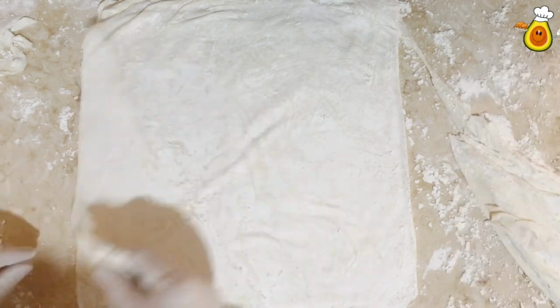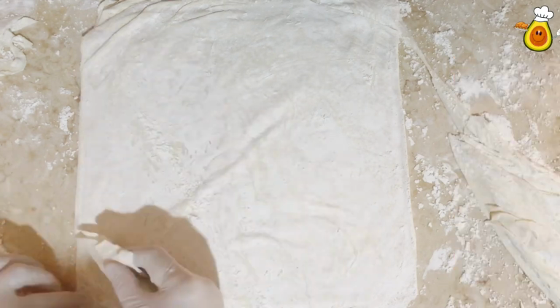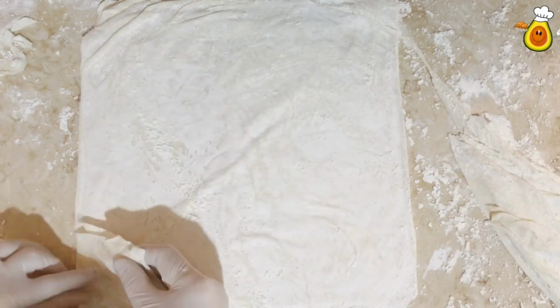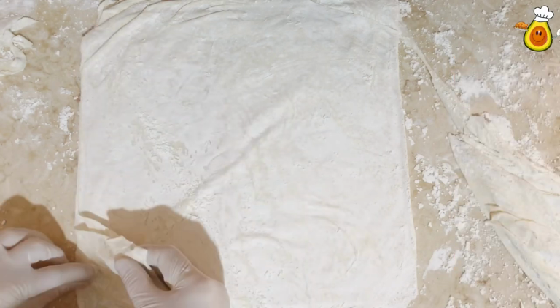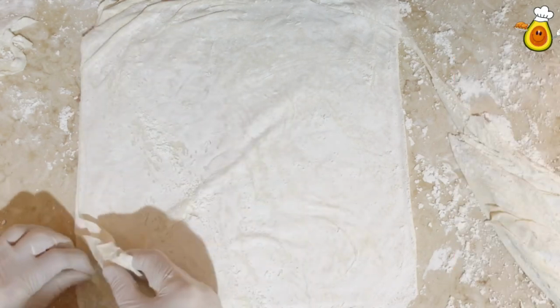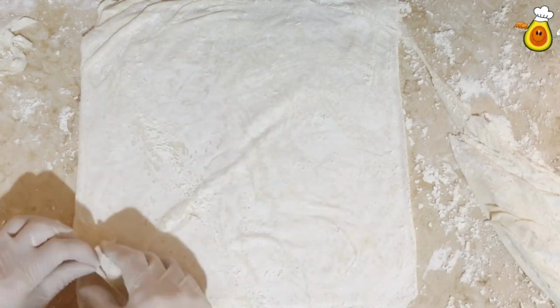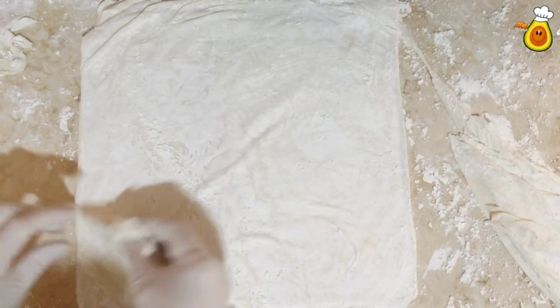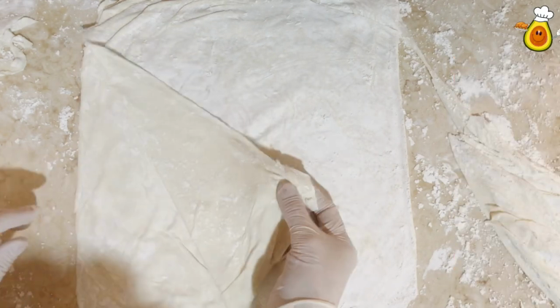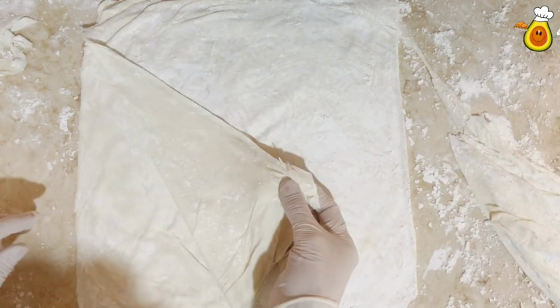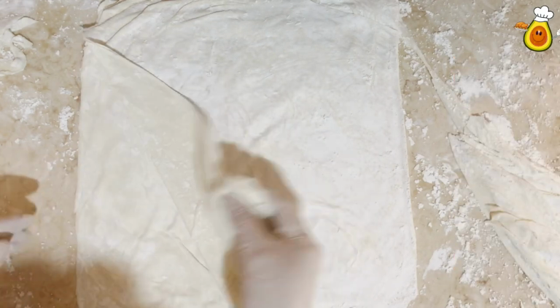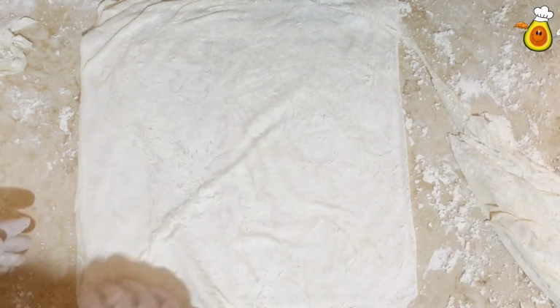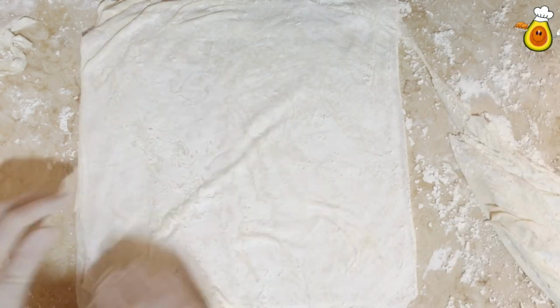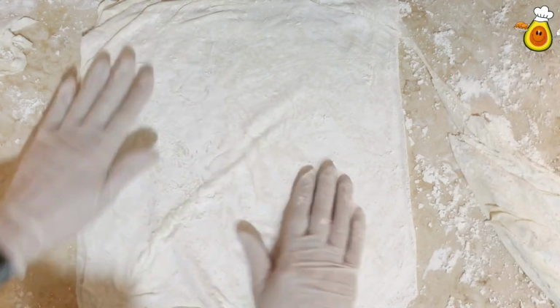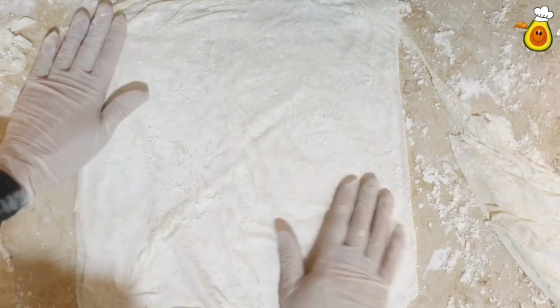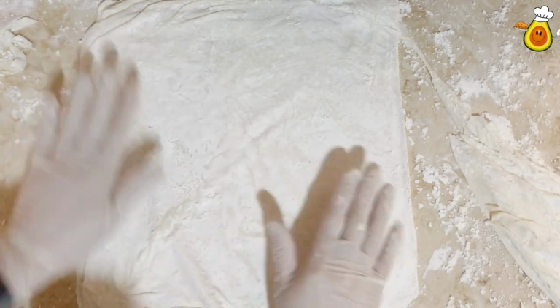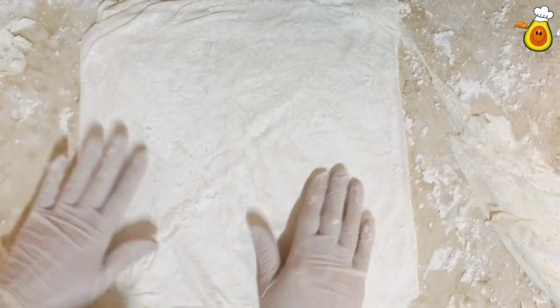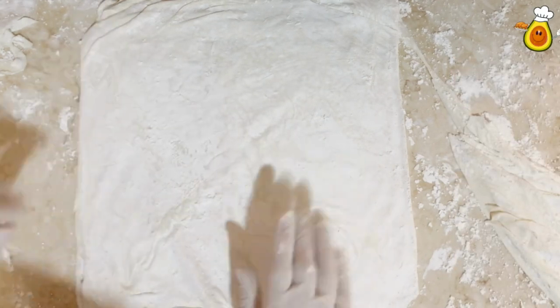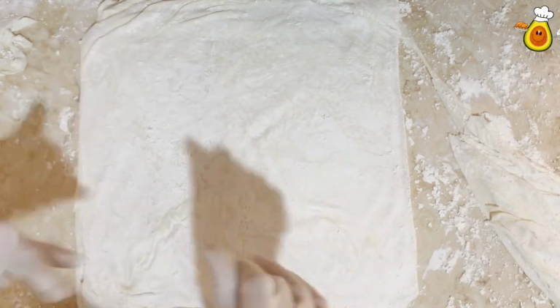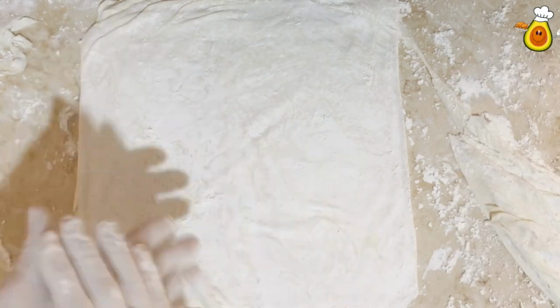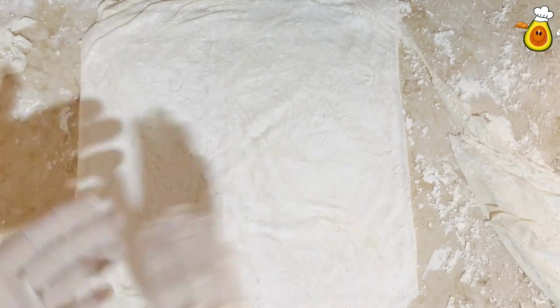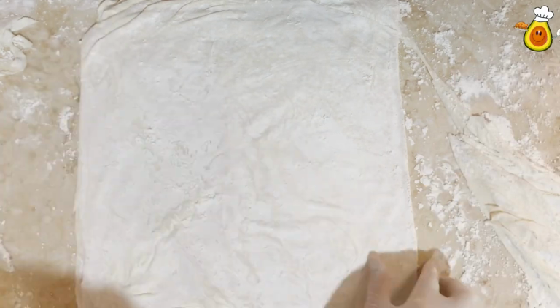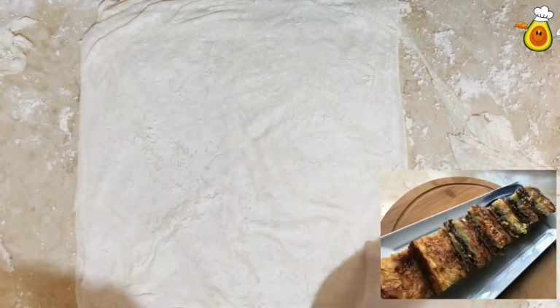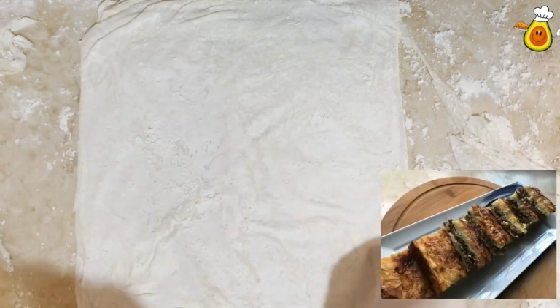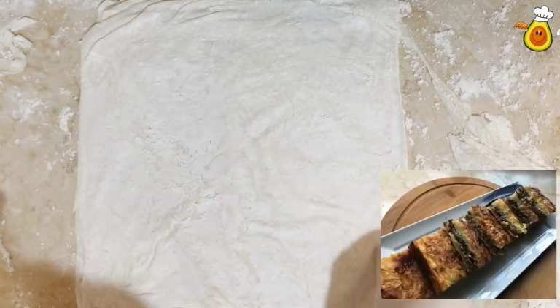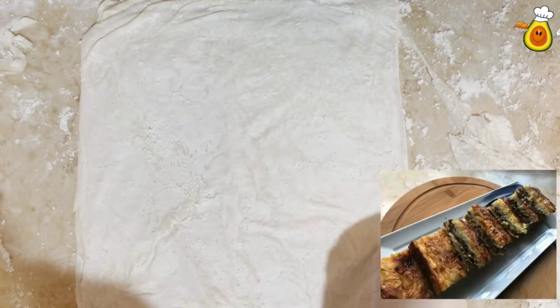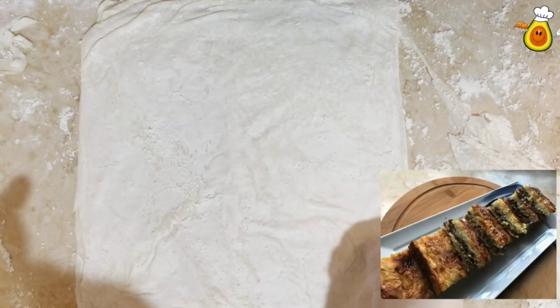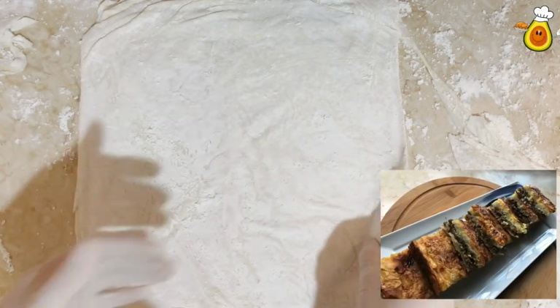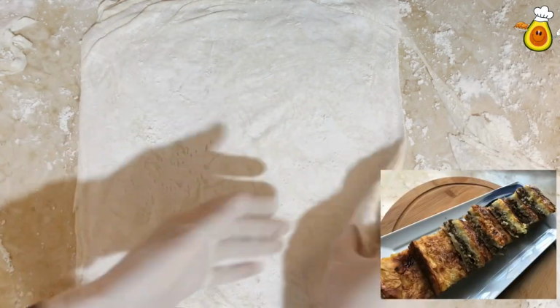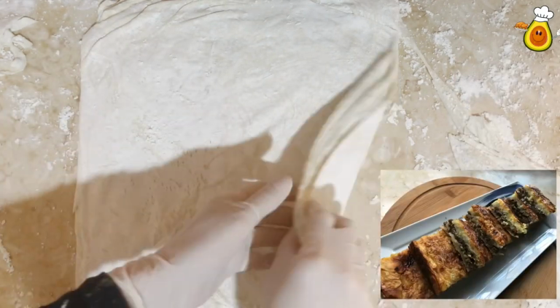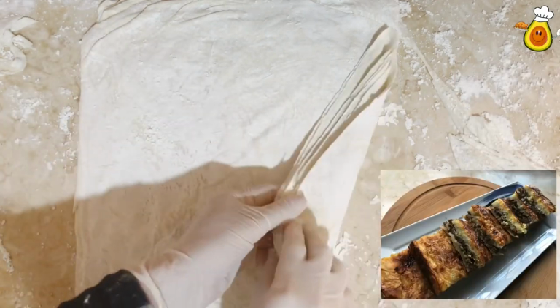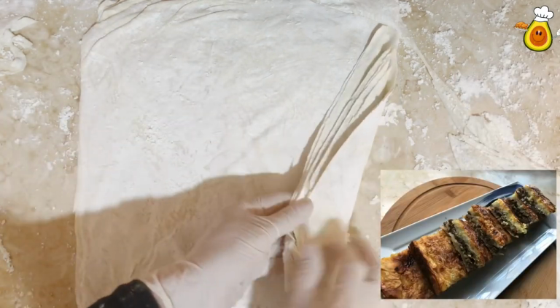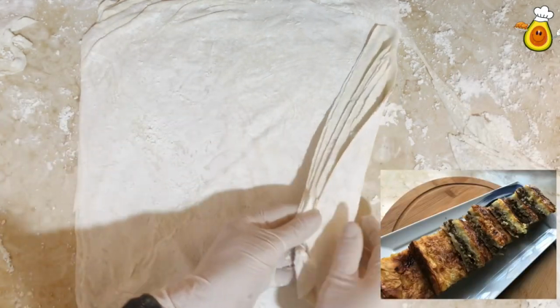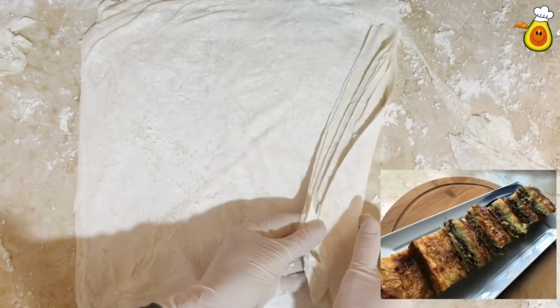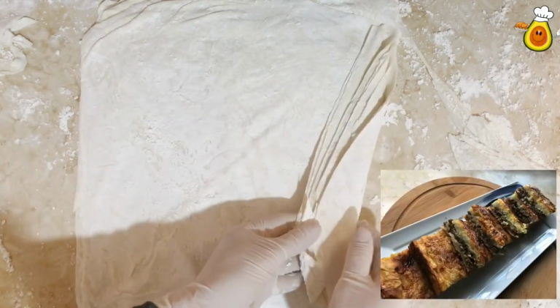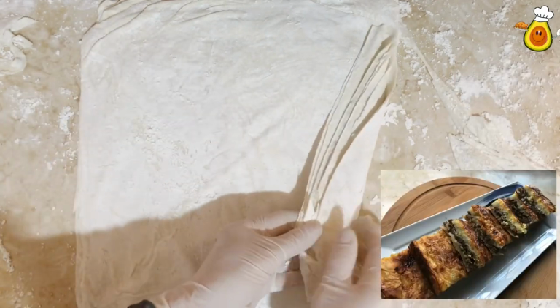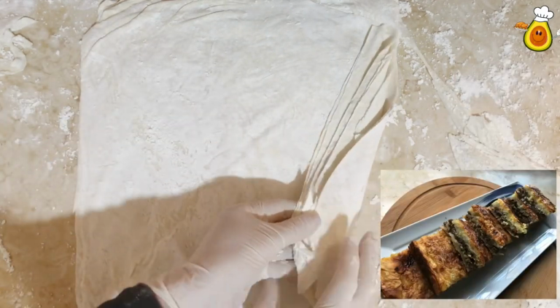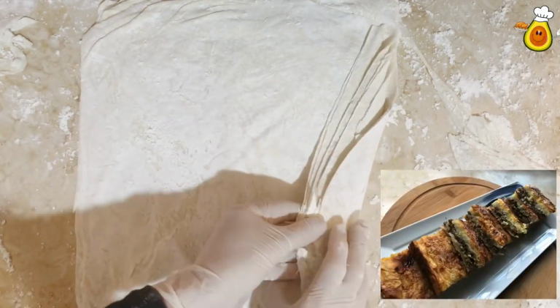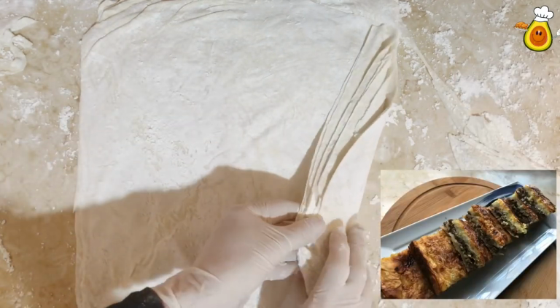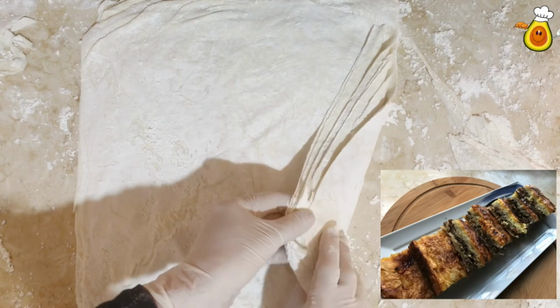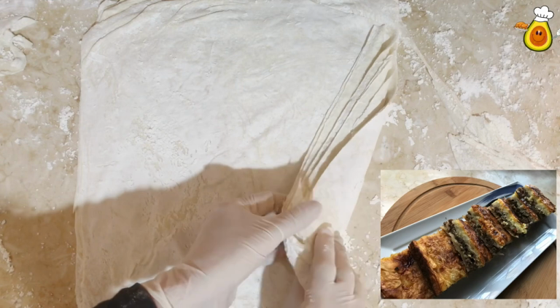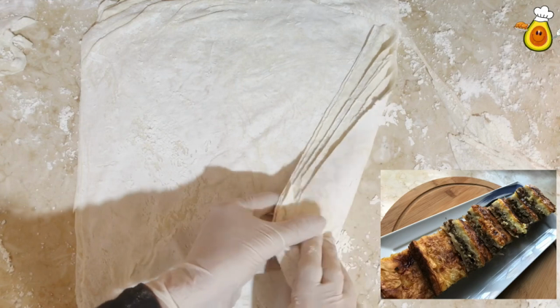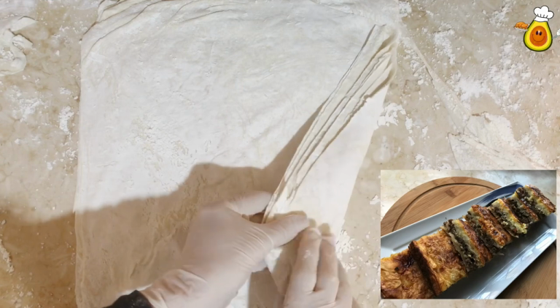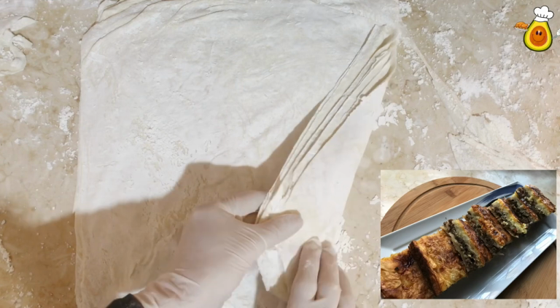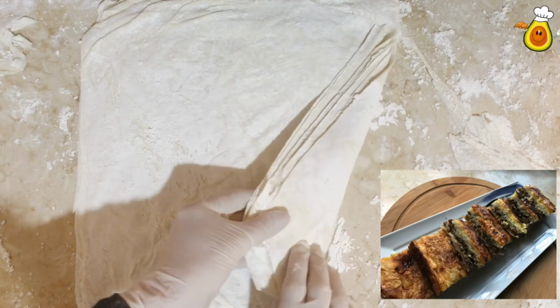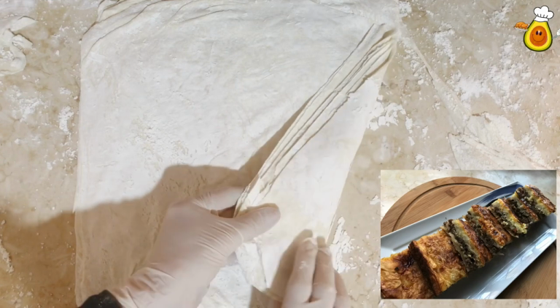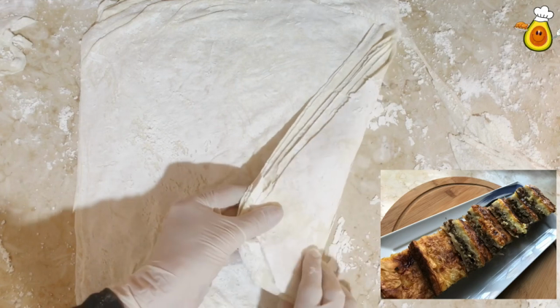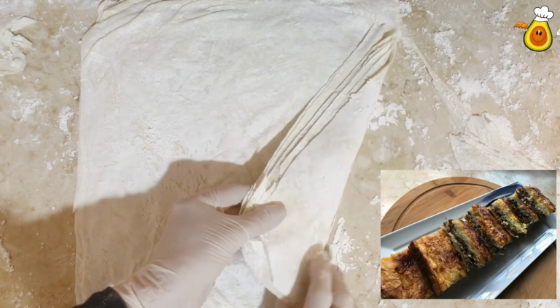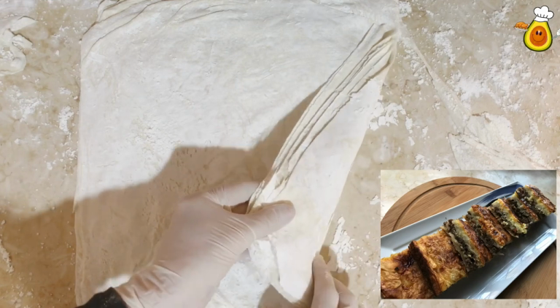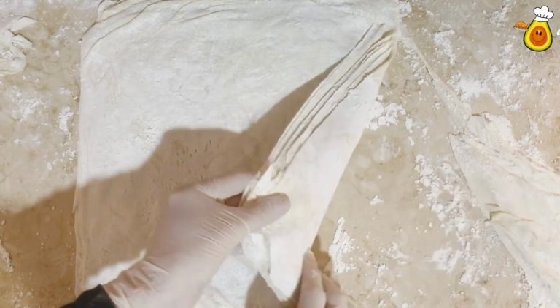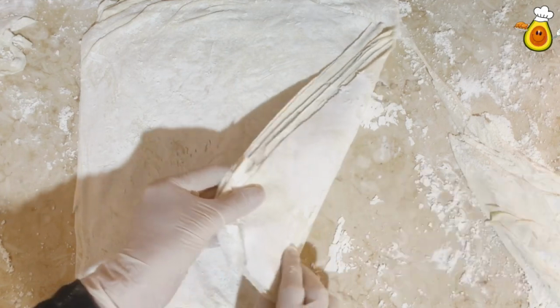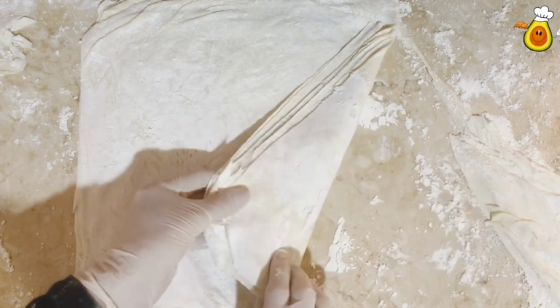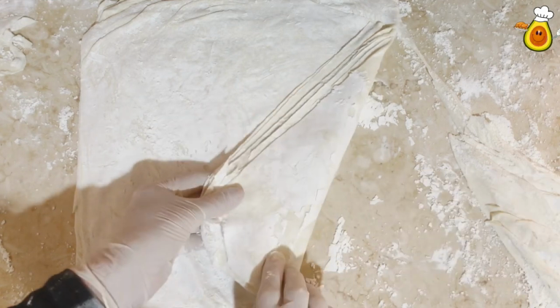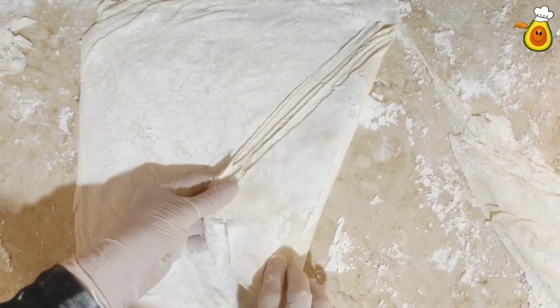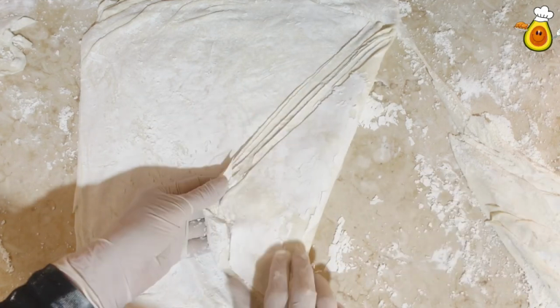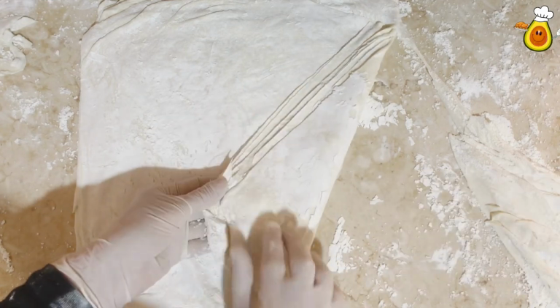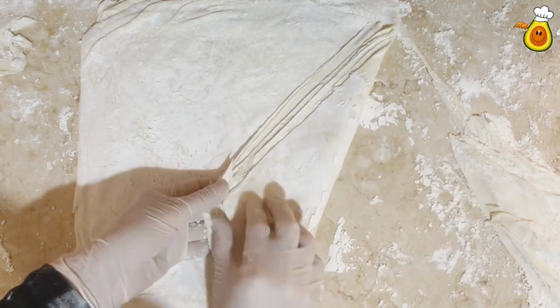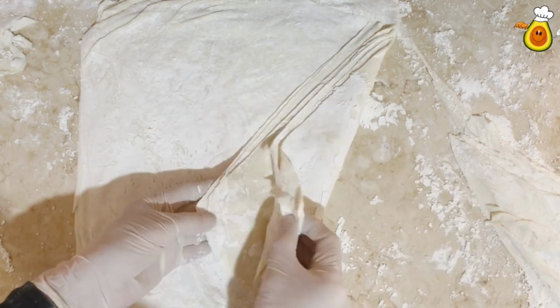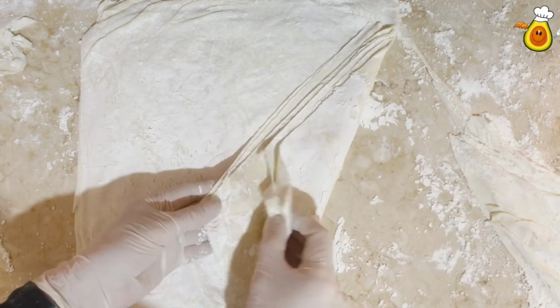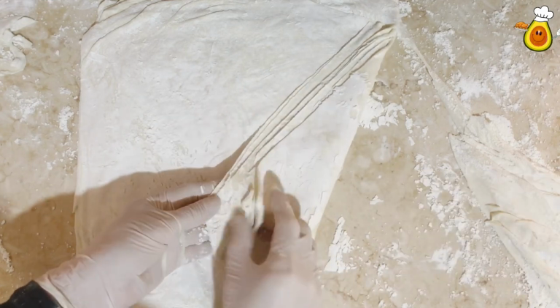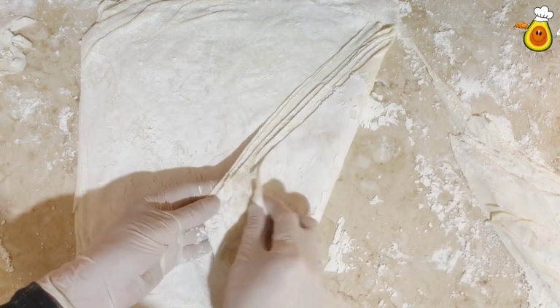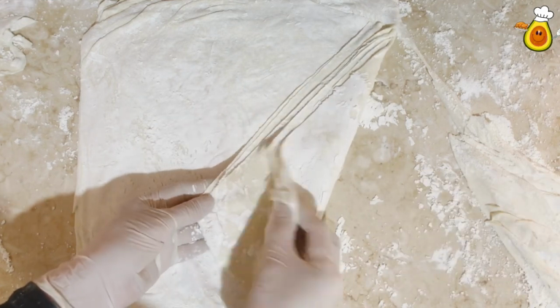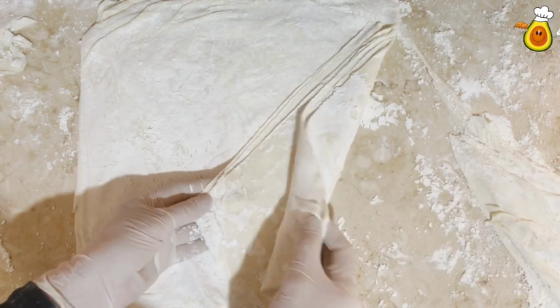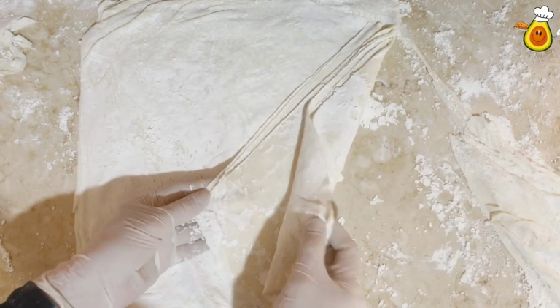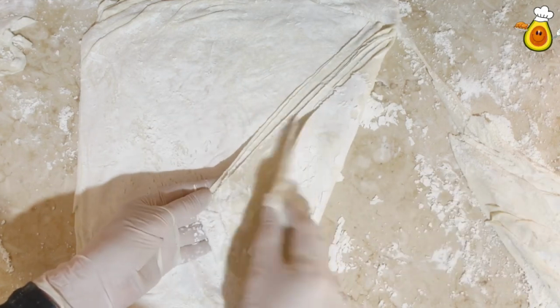We can stuff it with minced meat, sausage, or hot dogs, as you like.